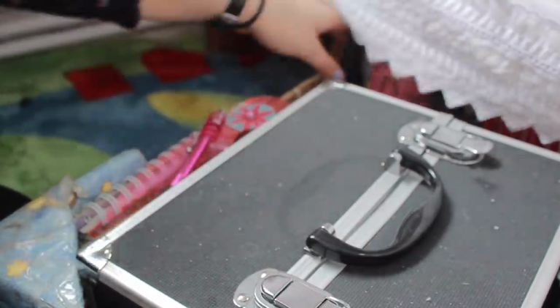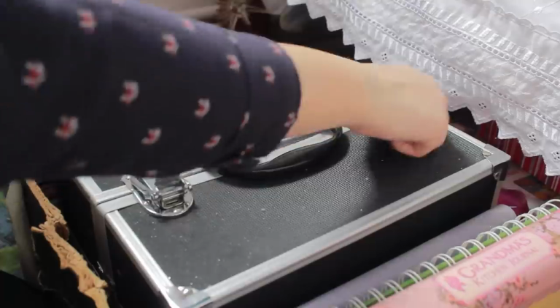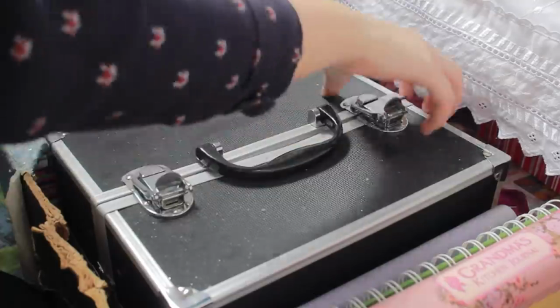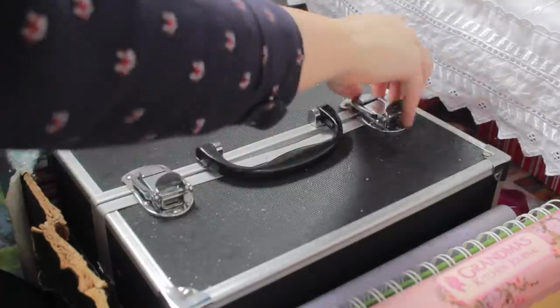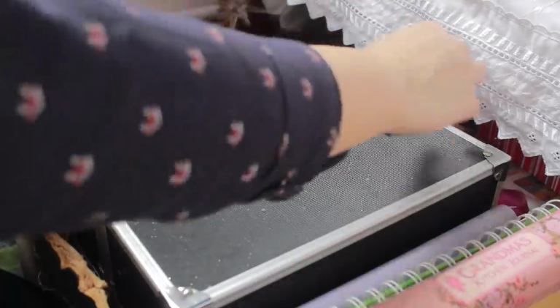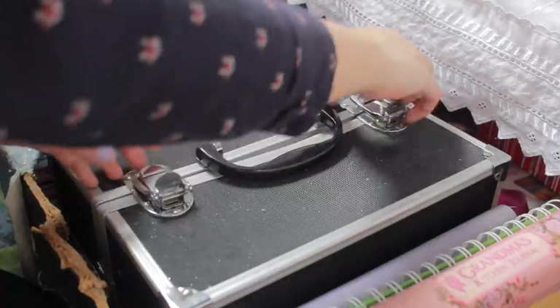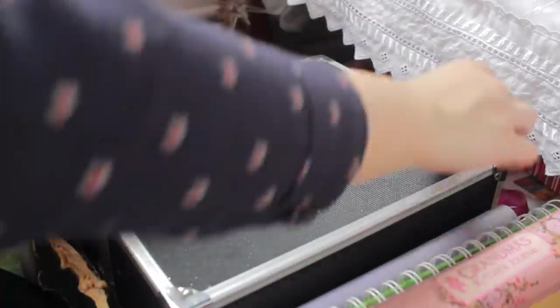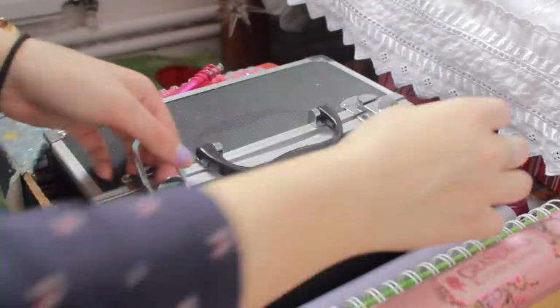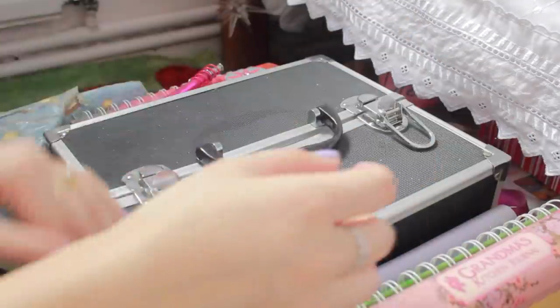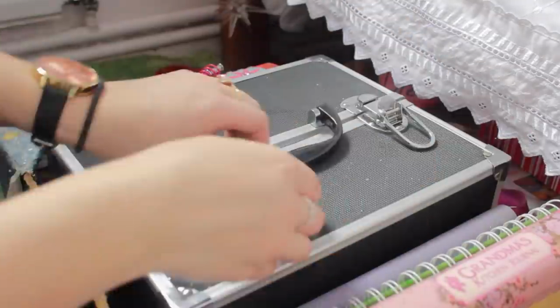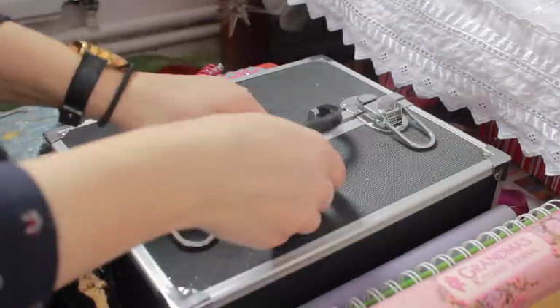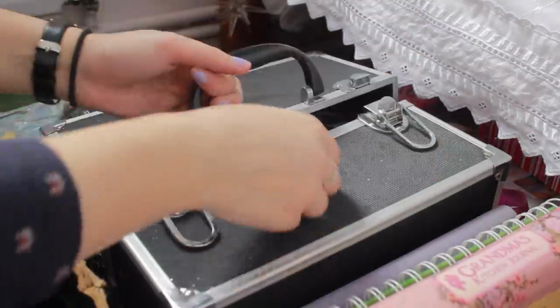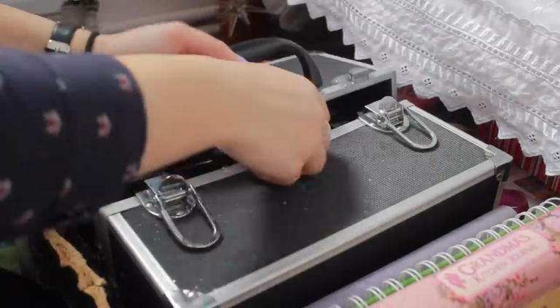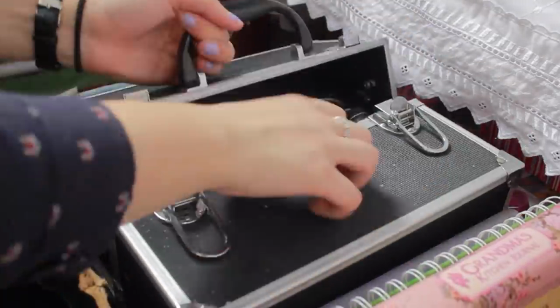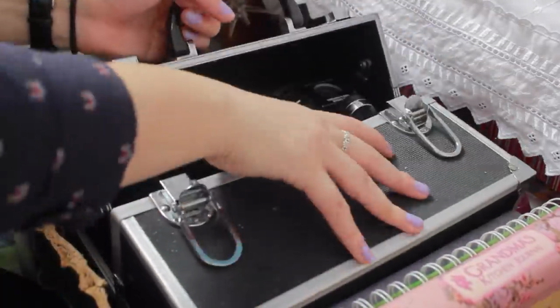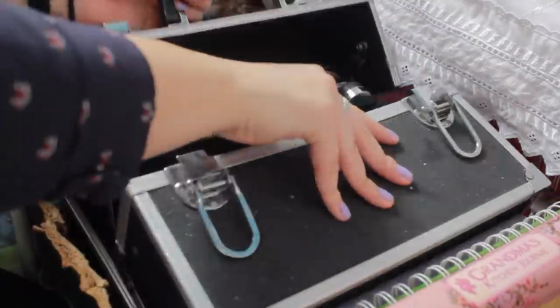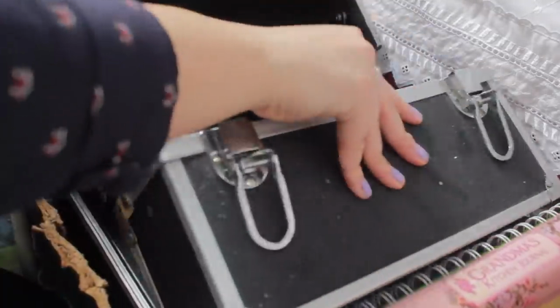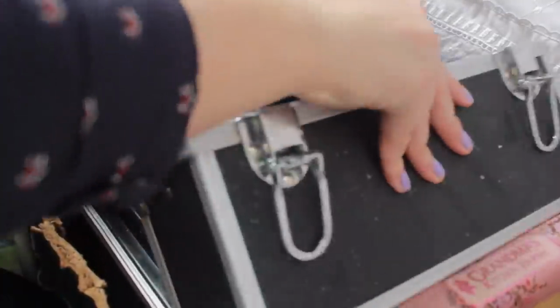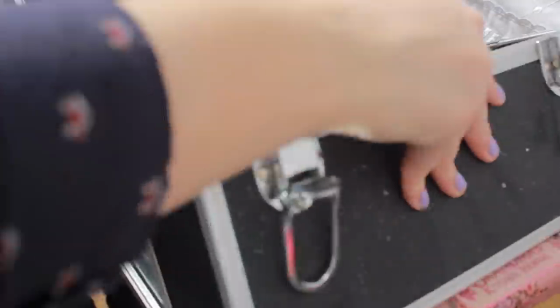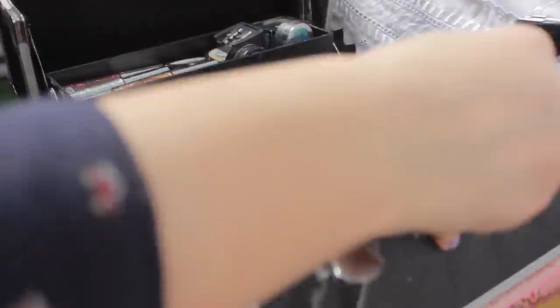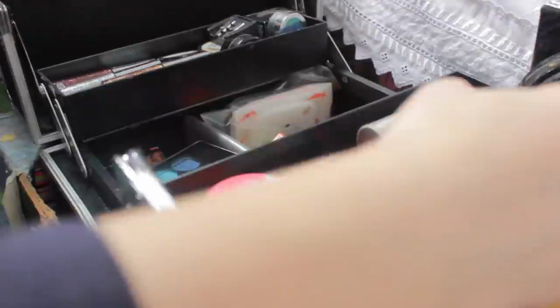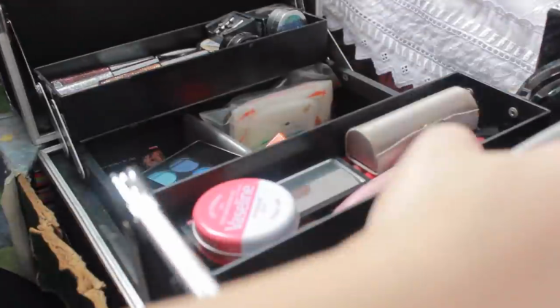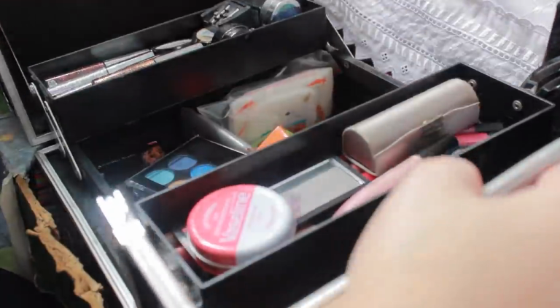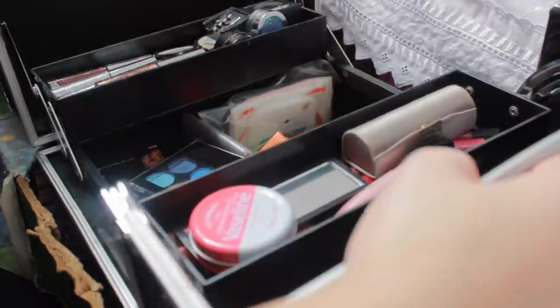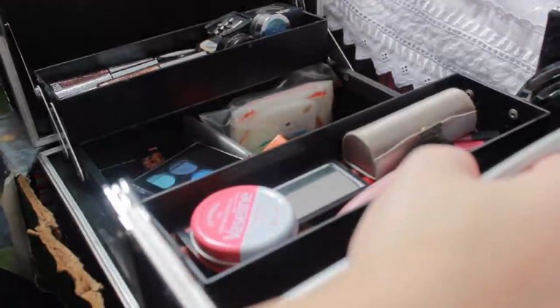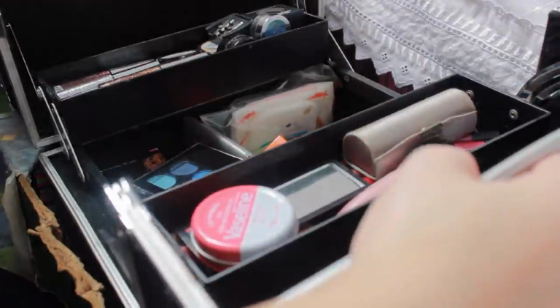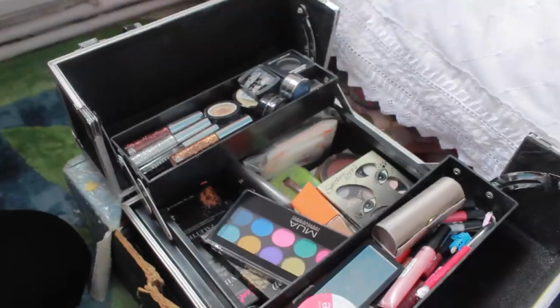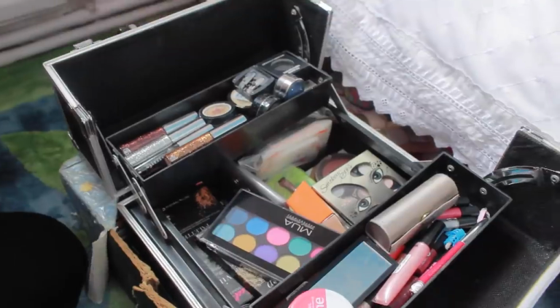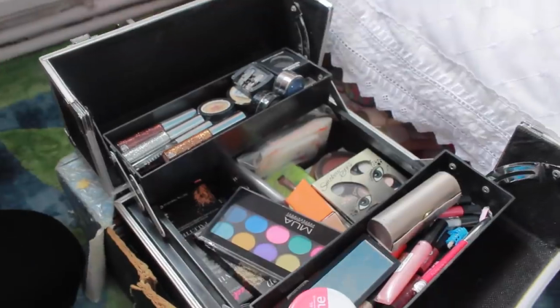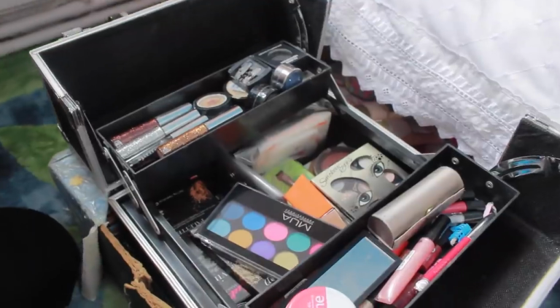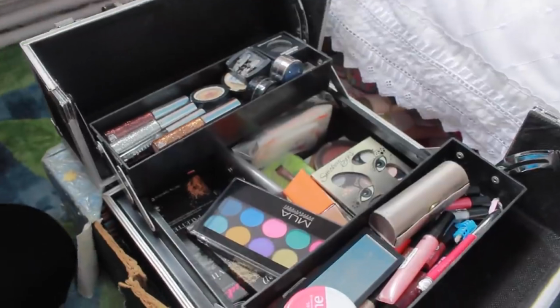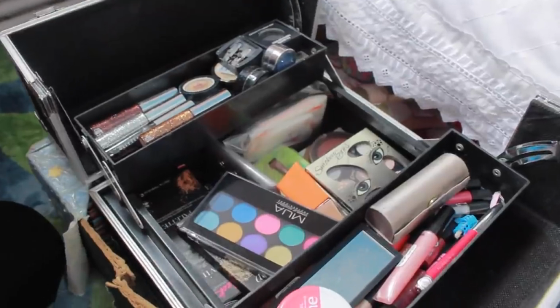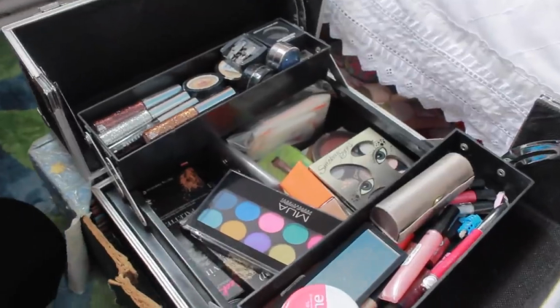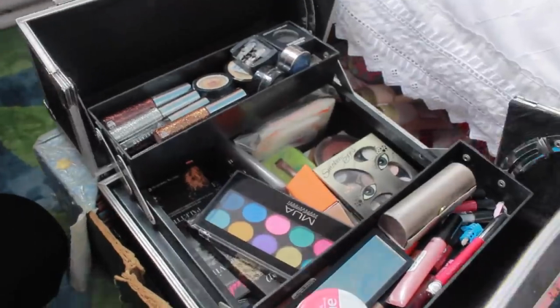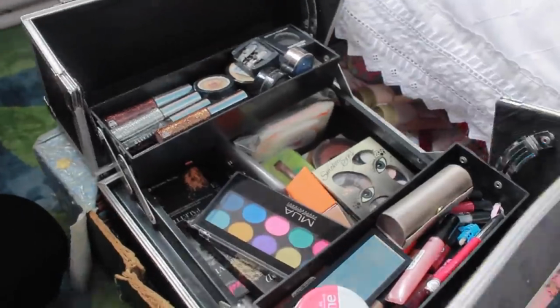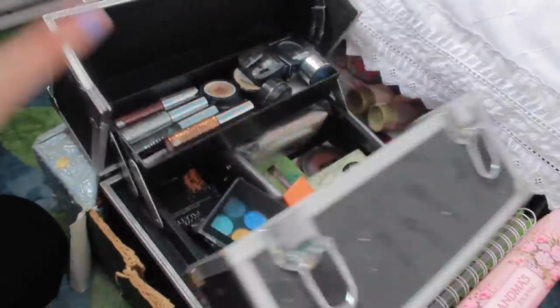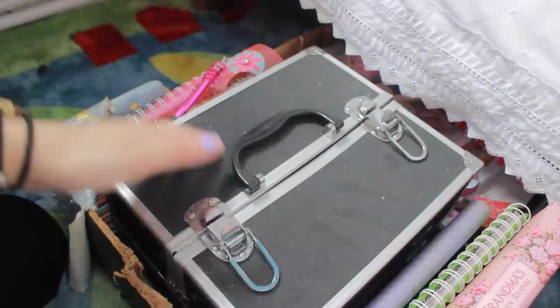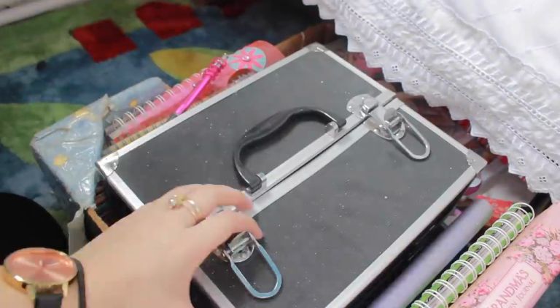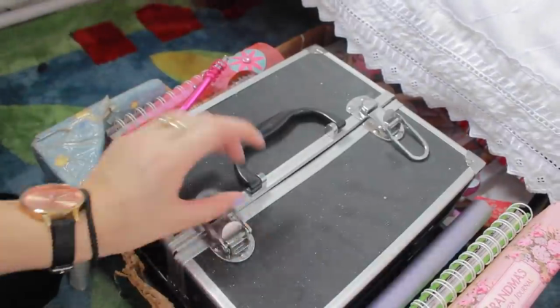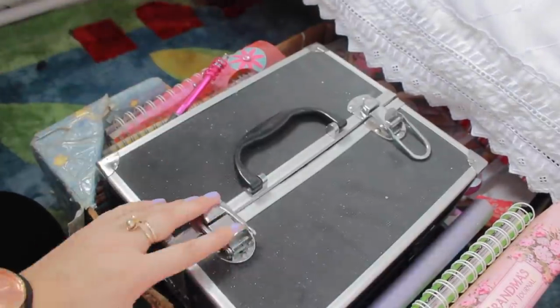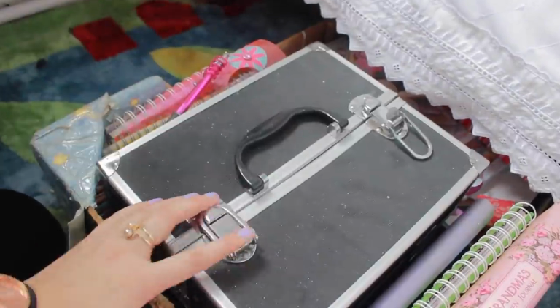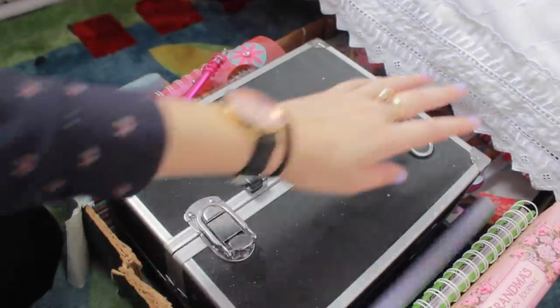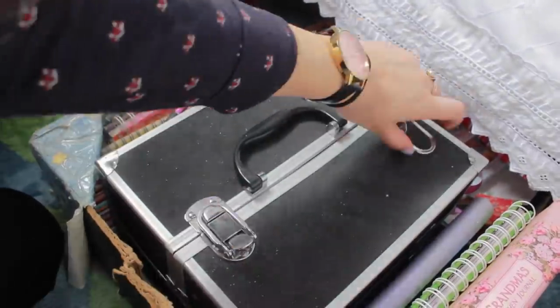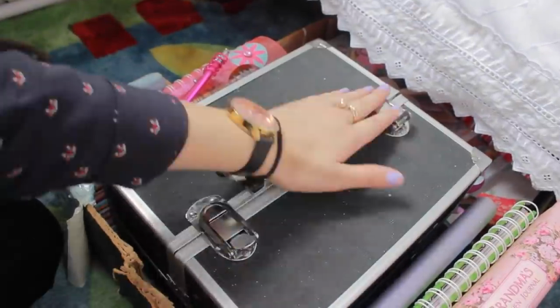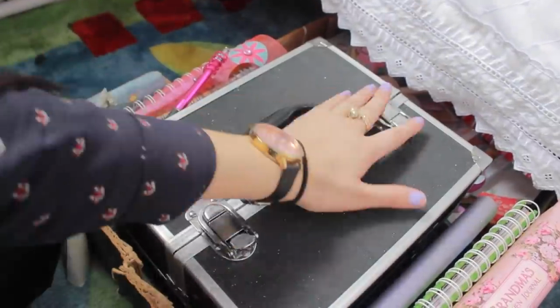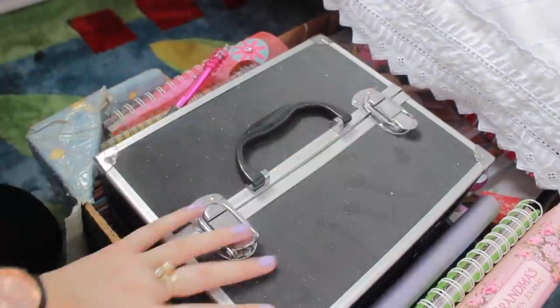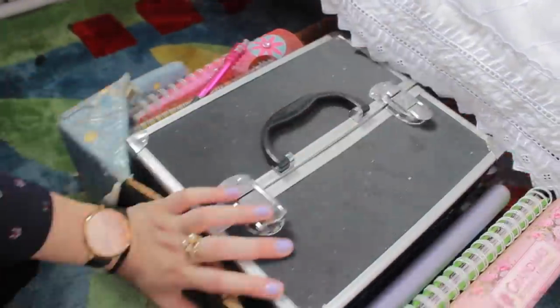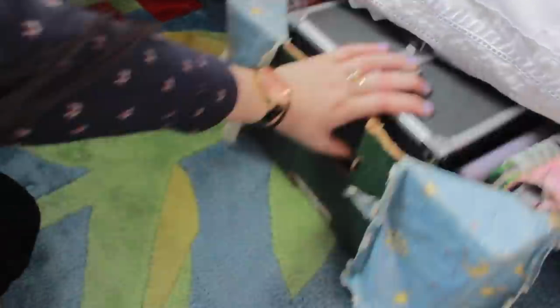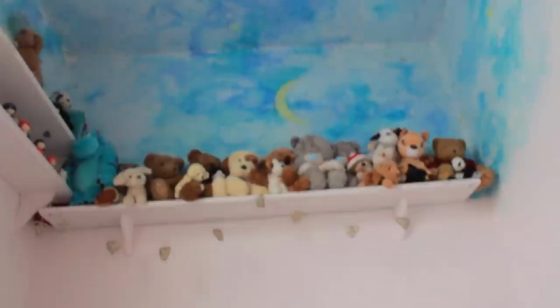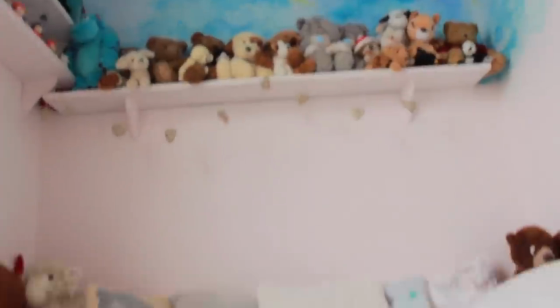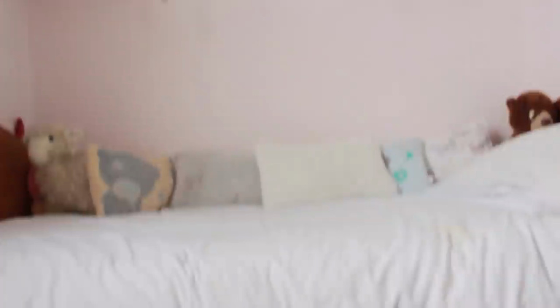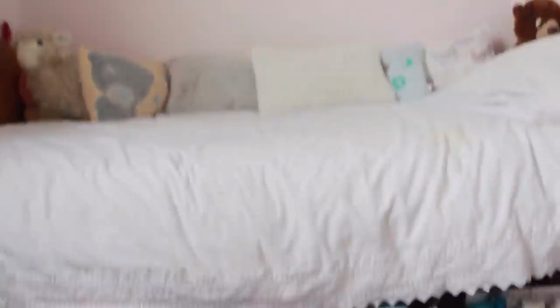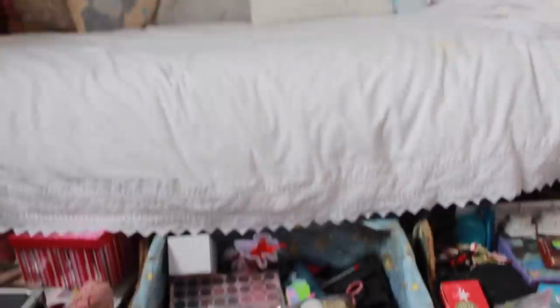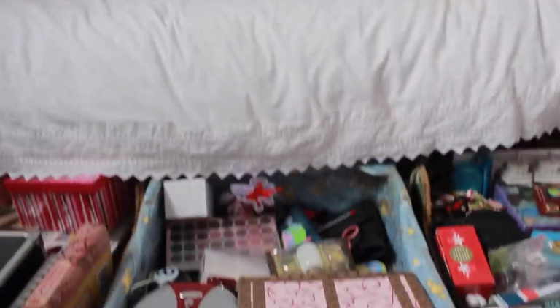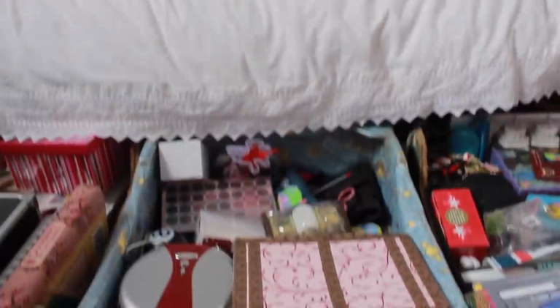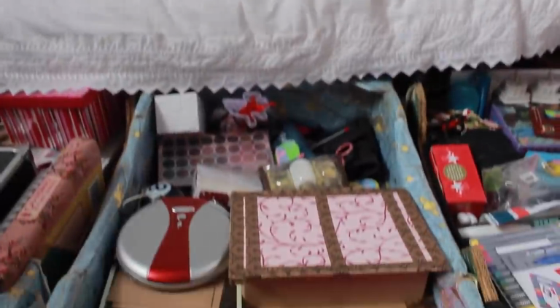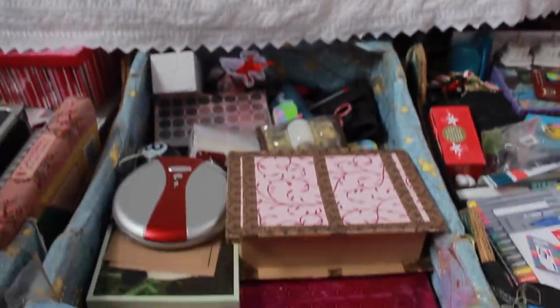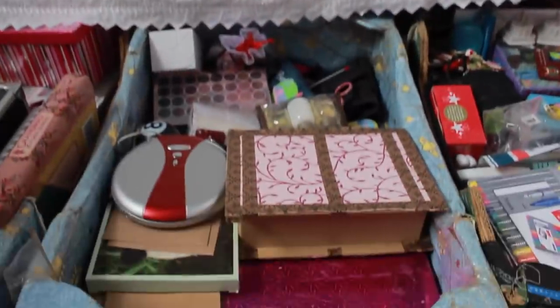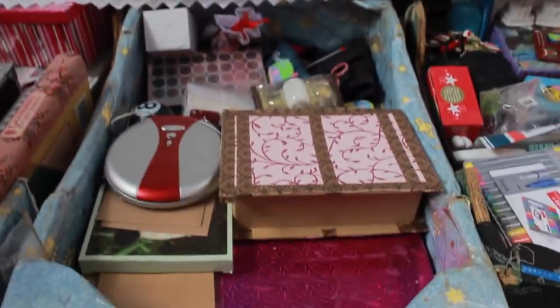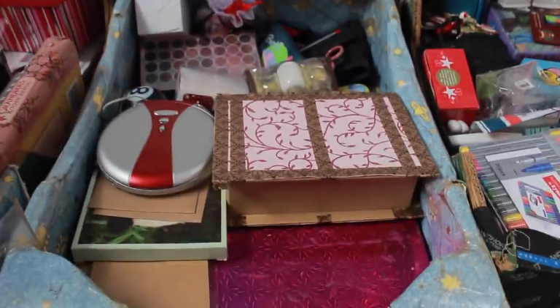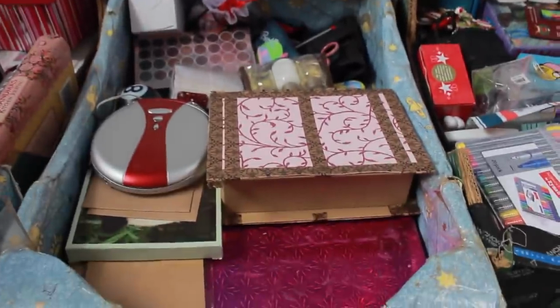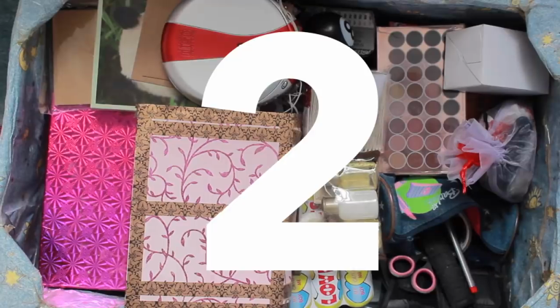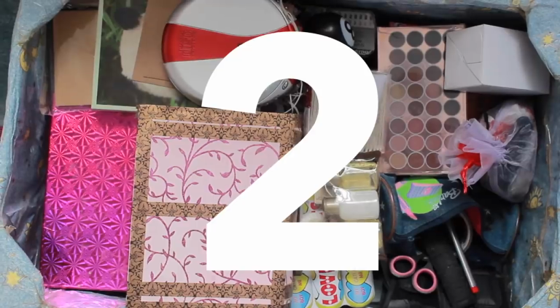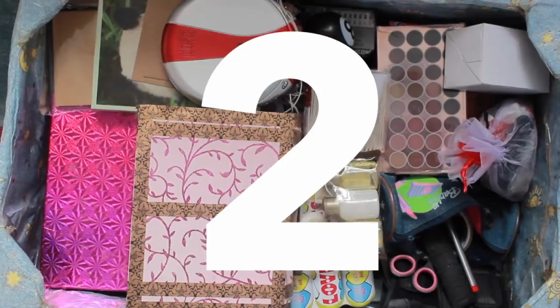Also in that box I keep my makeup. As you can tell I don't go in that often — it's quite dusty. But on to box number two.